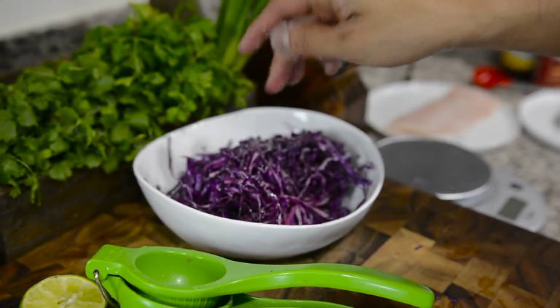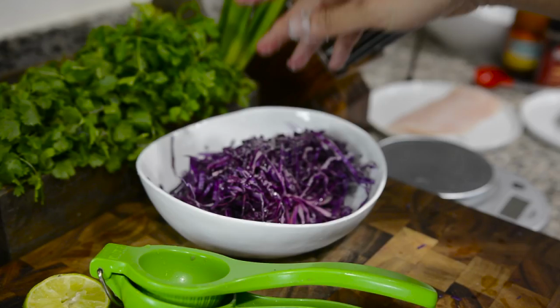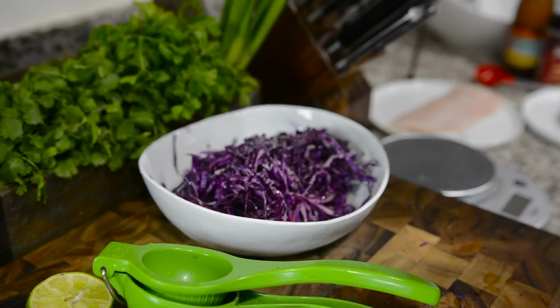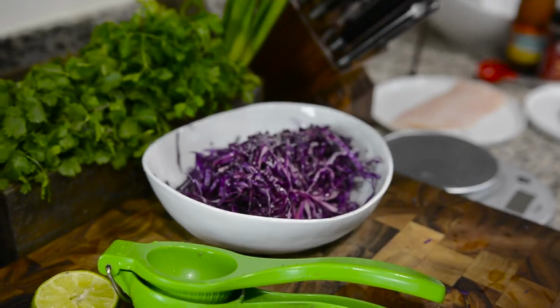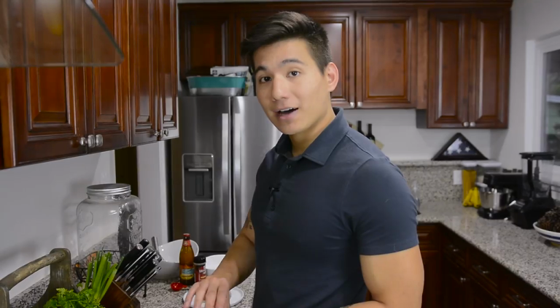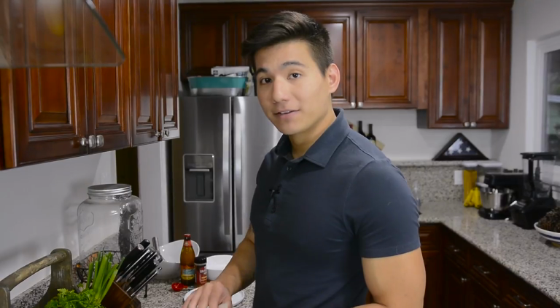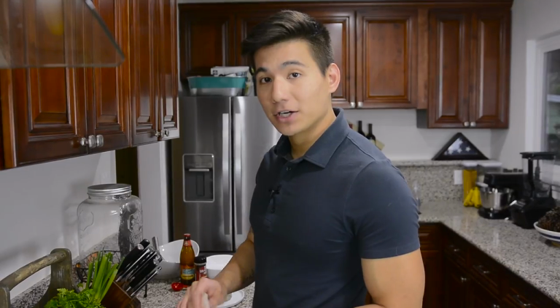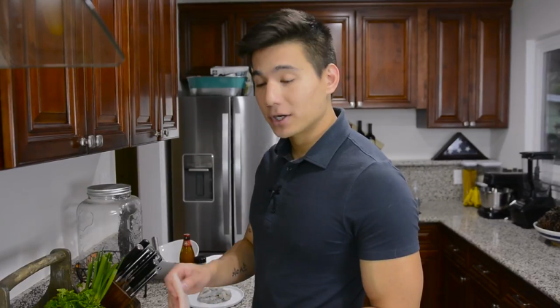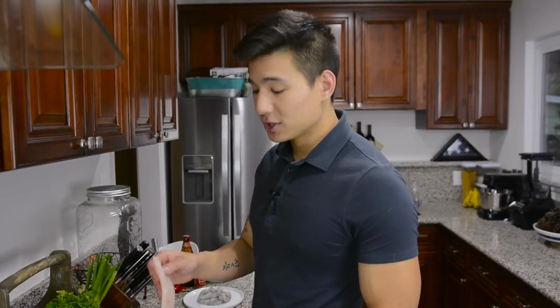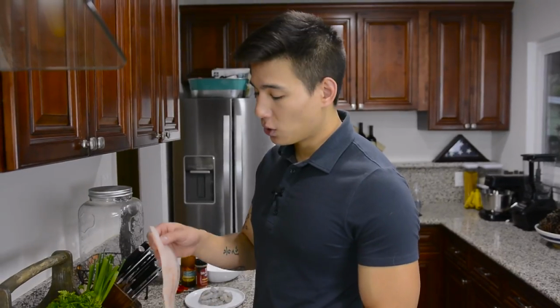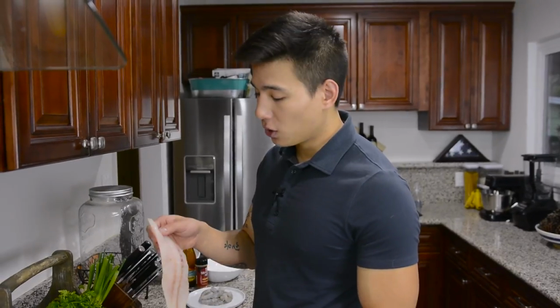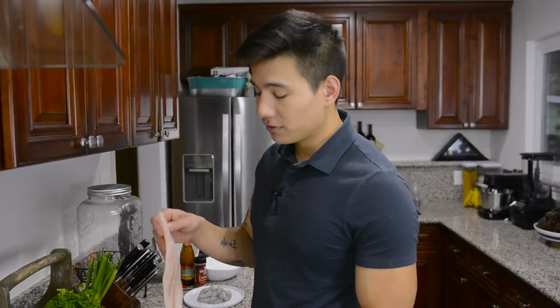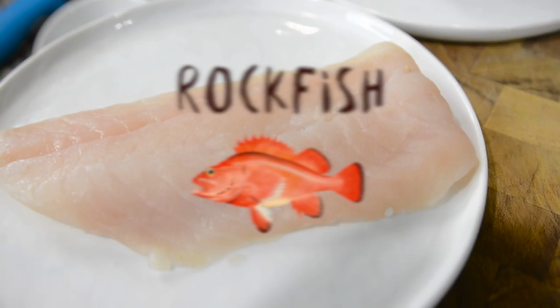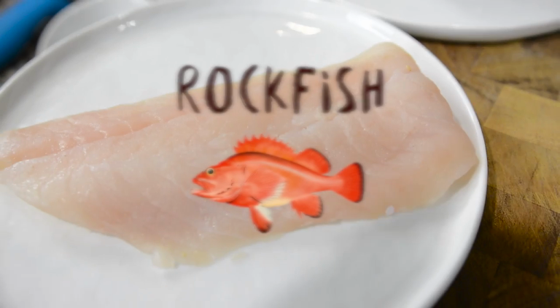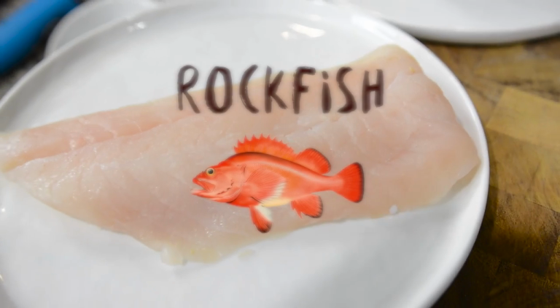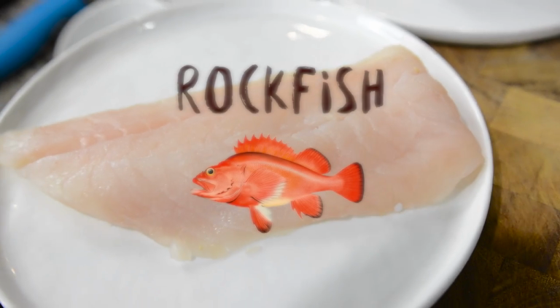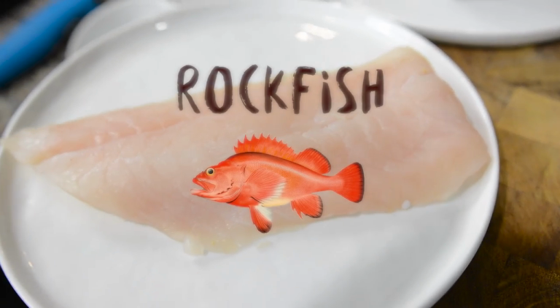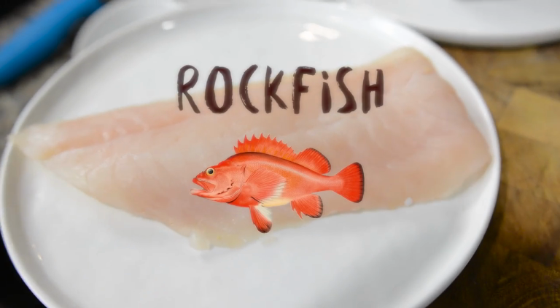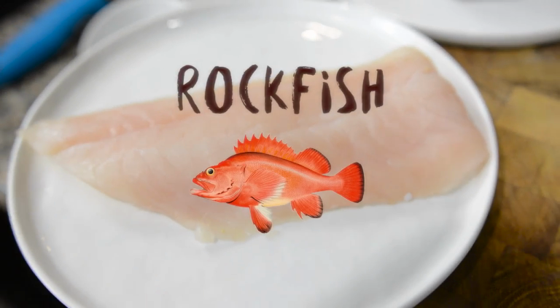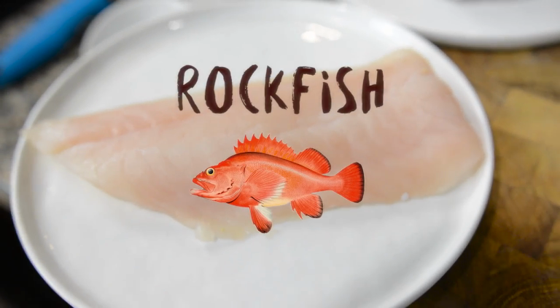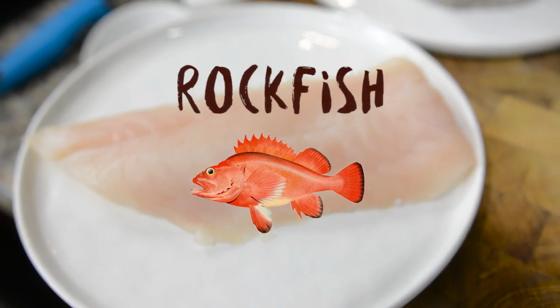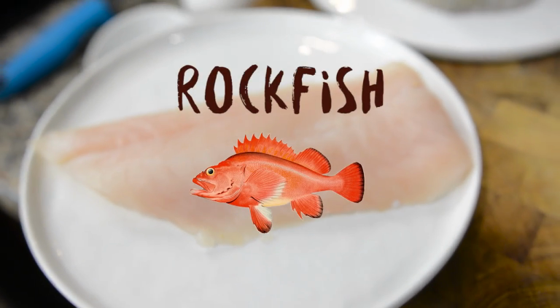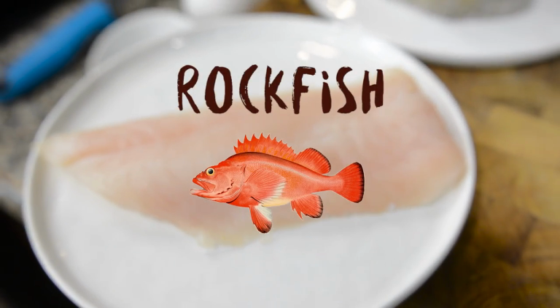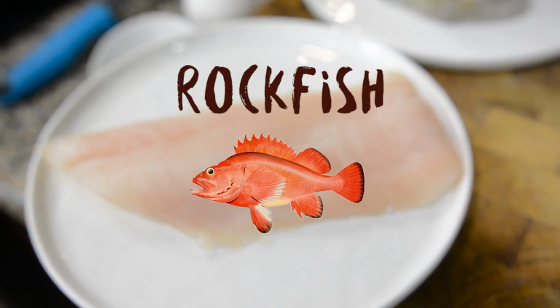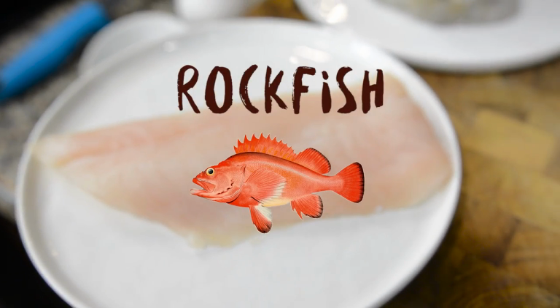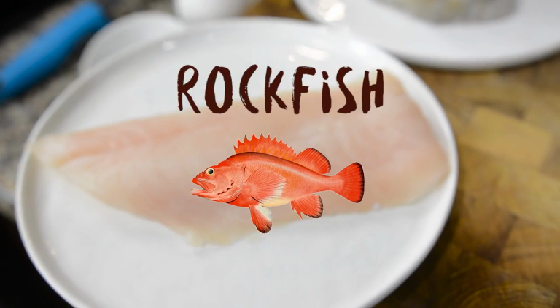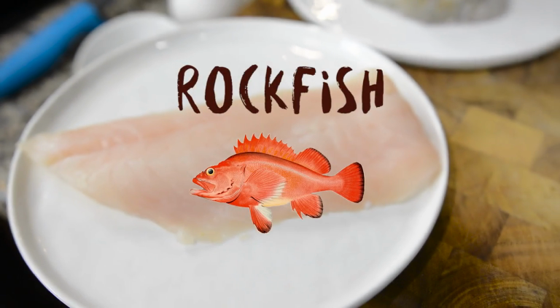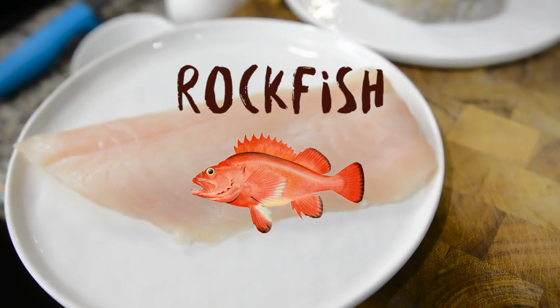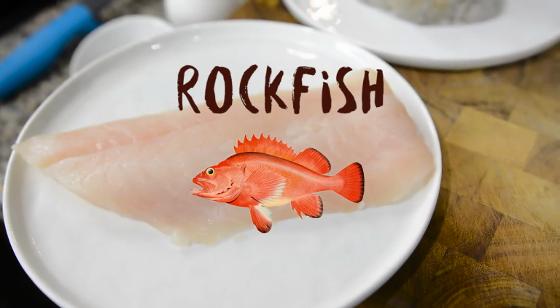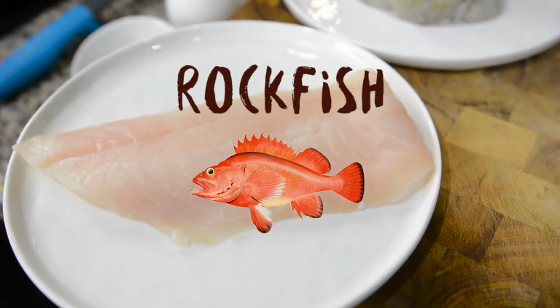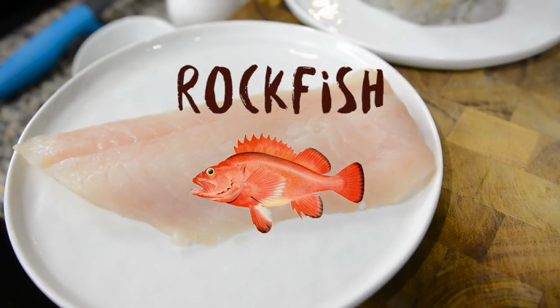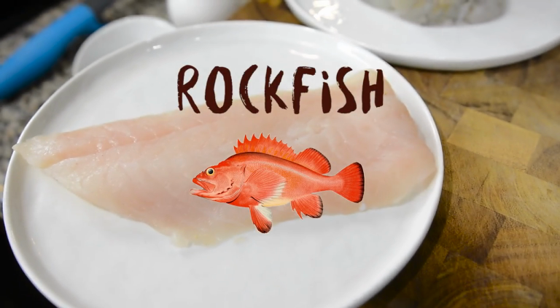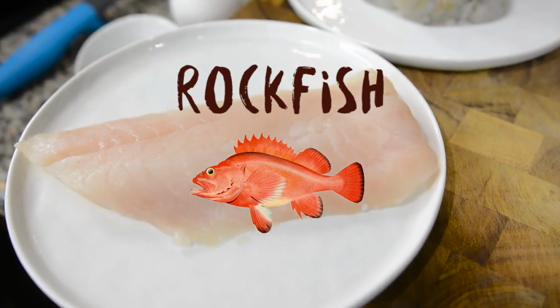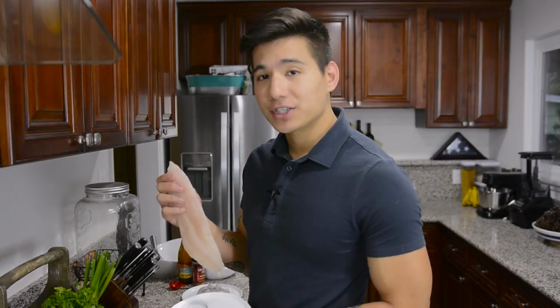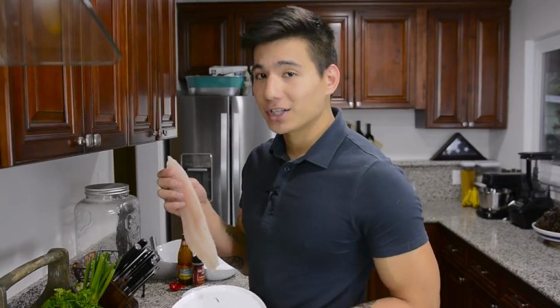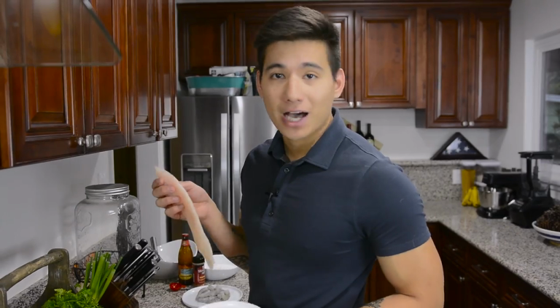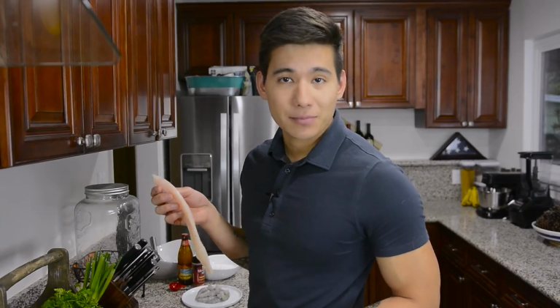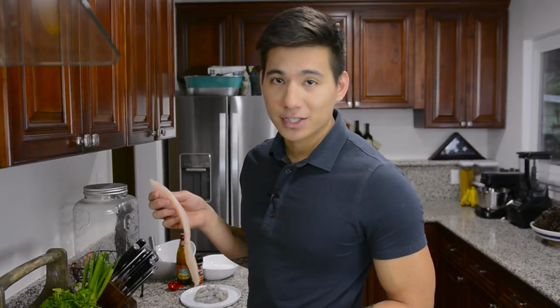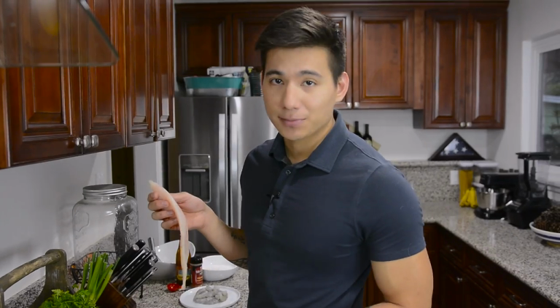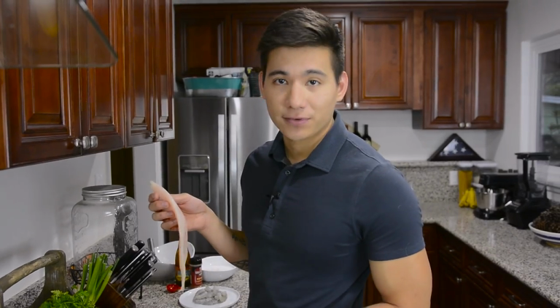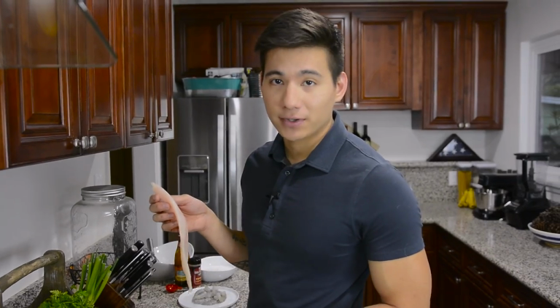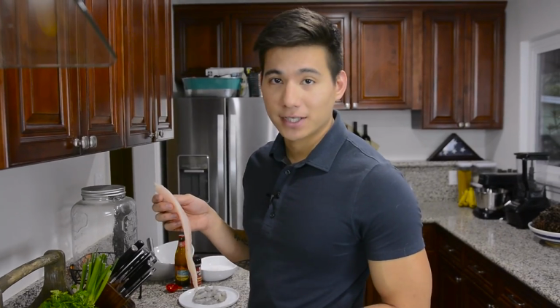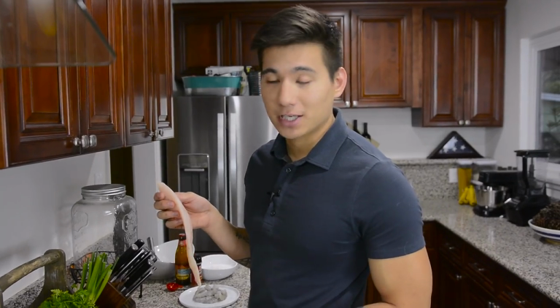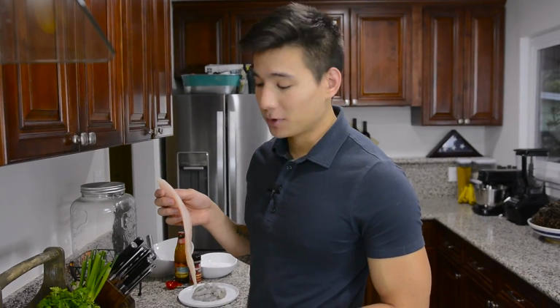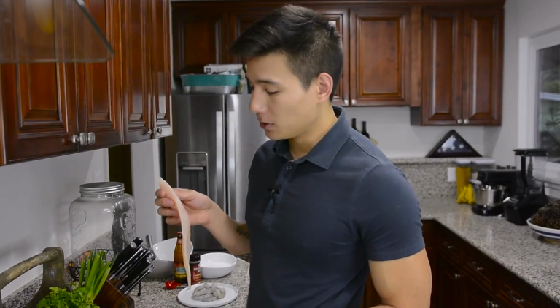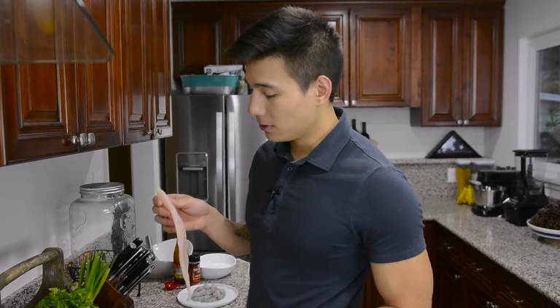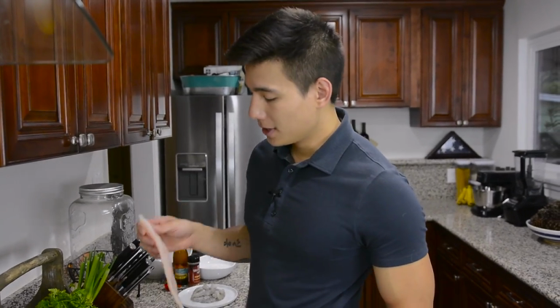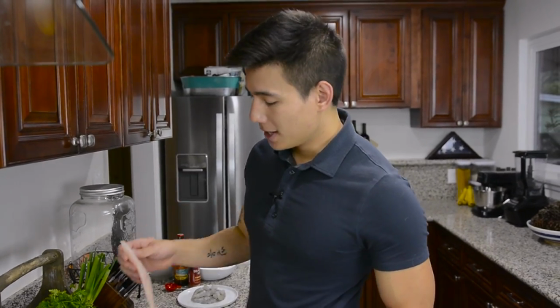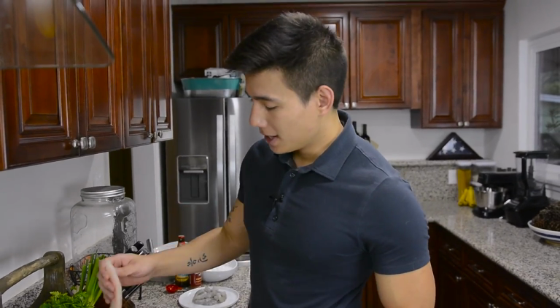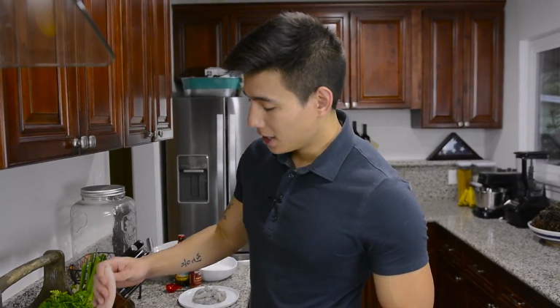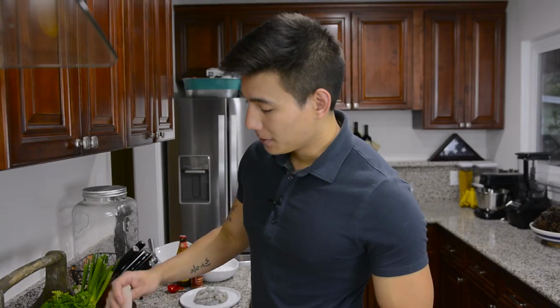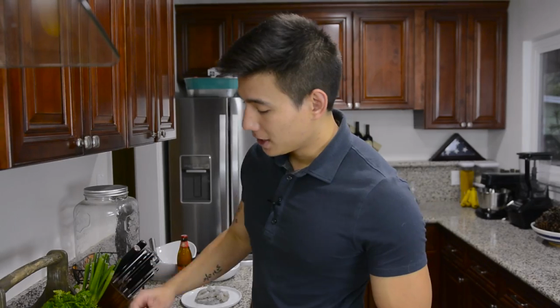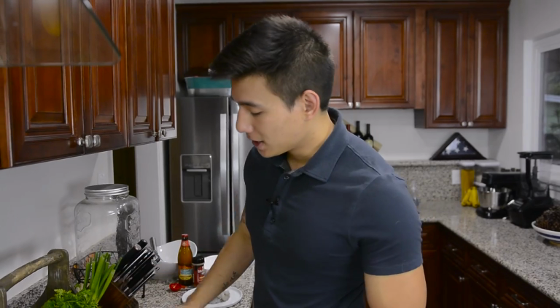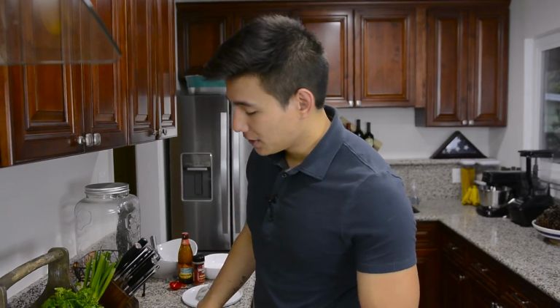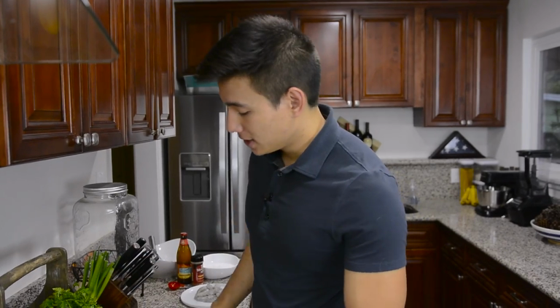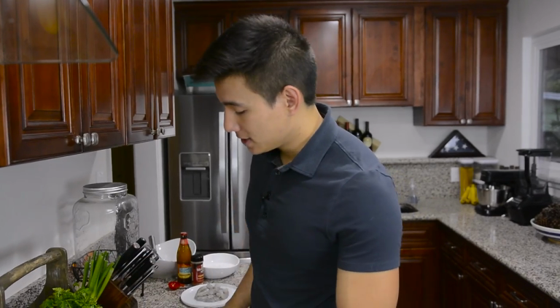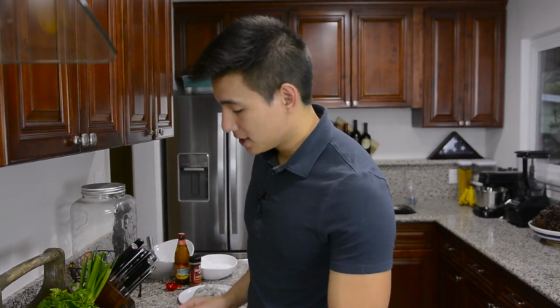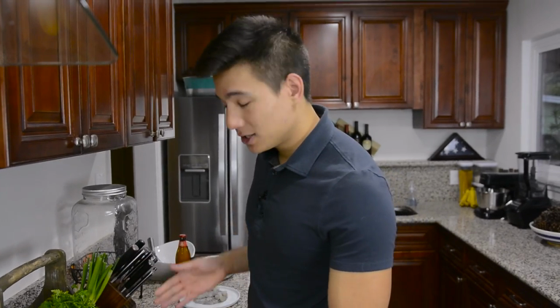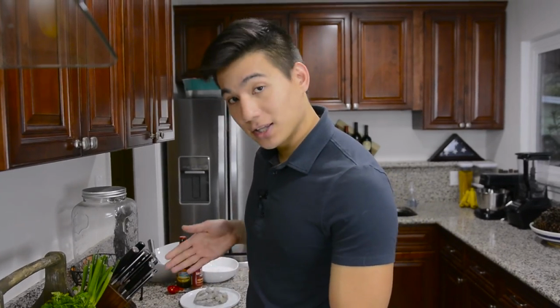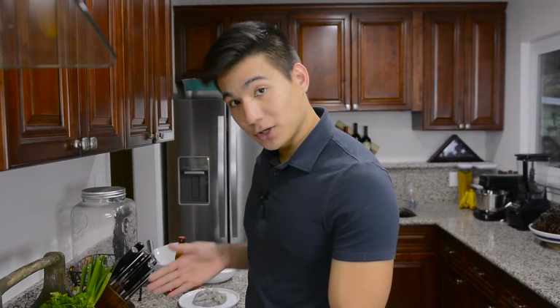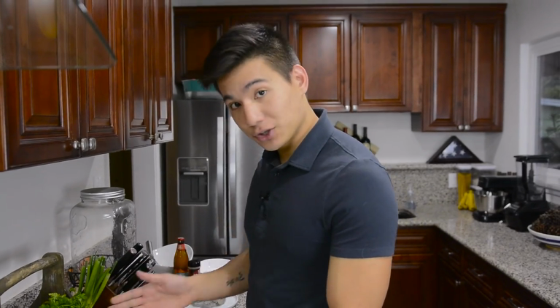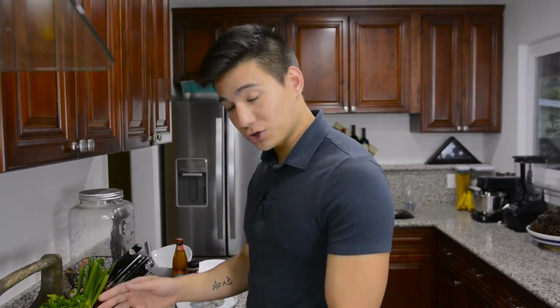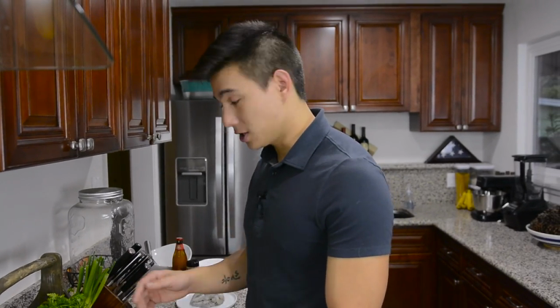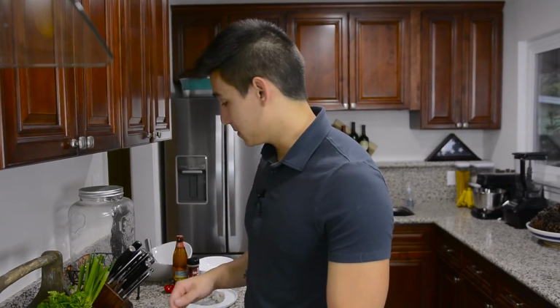What I have here is a whole filet of rockfish. If you aren't able to find rockfish, tilapia is perfectly acceptable. And I'm going to cut this into thinner strips.